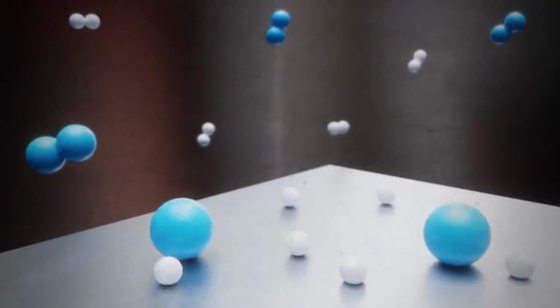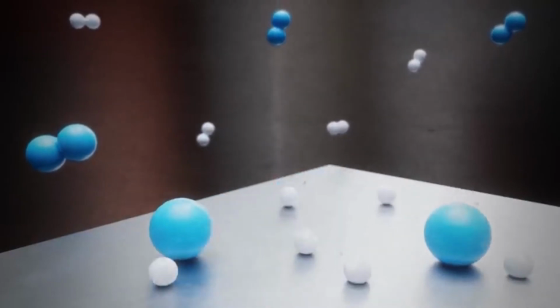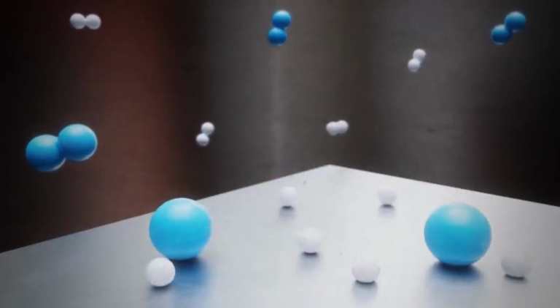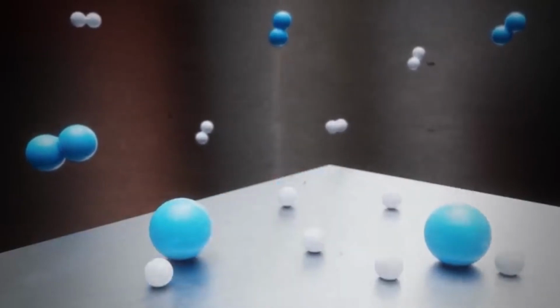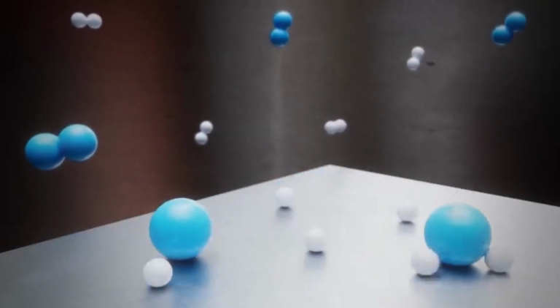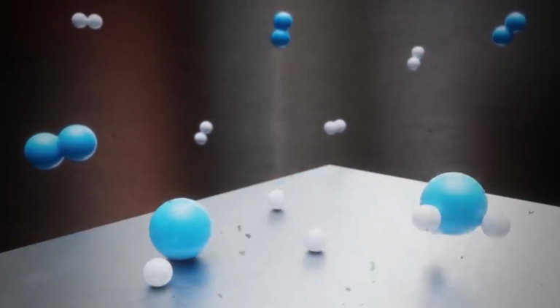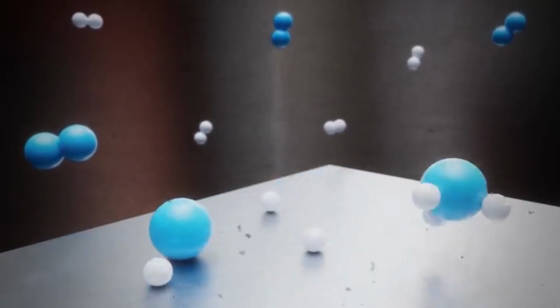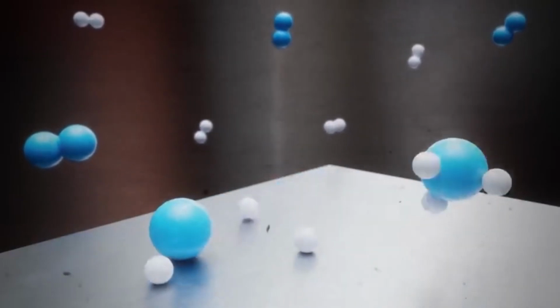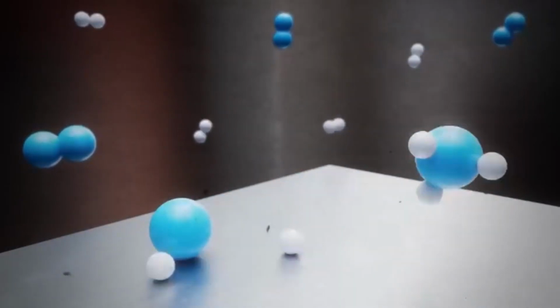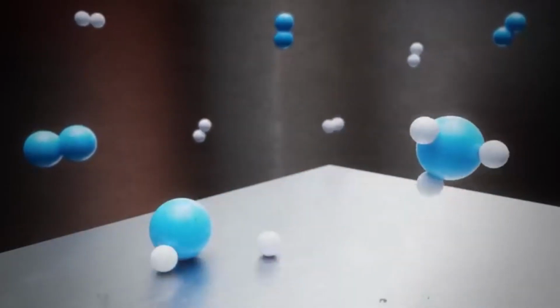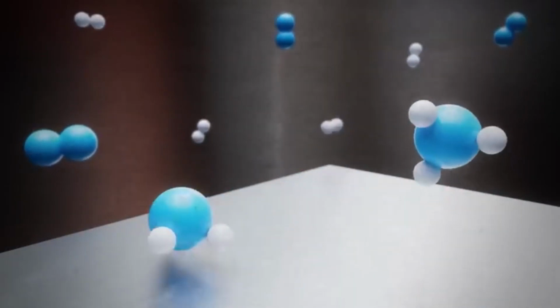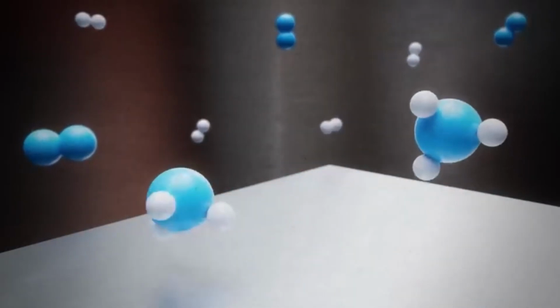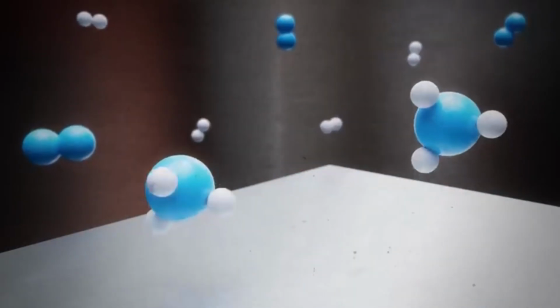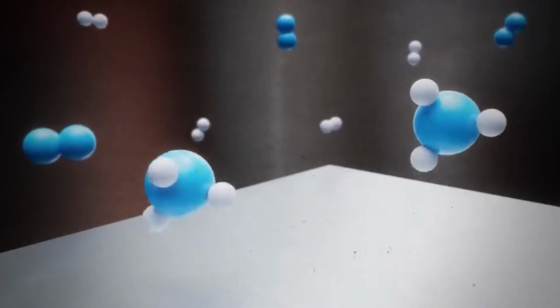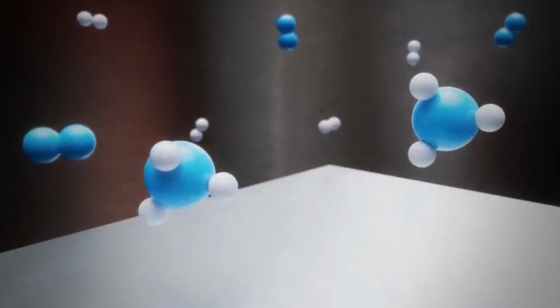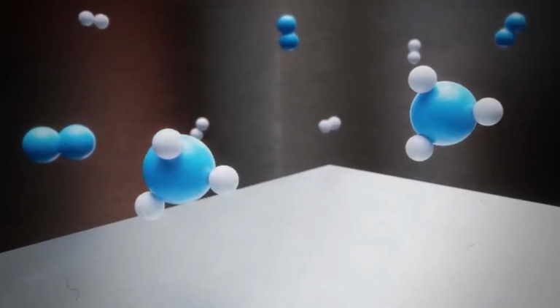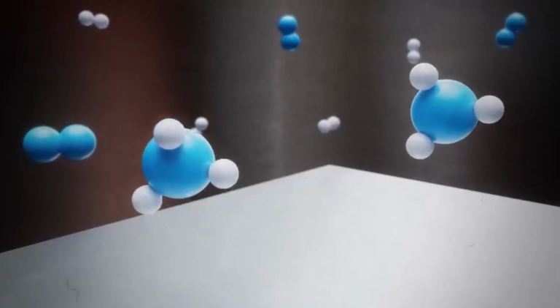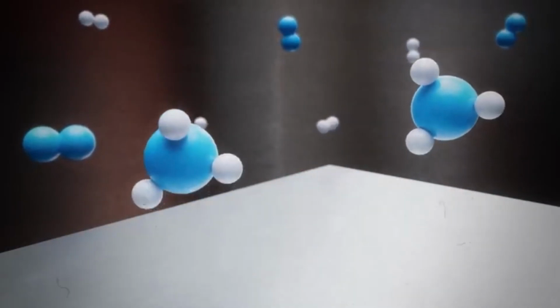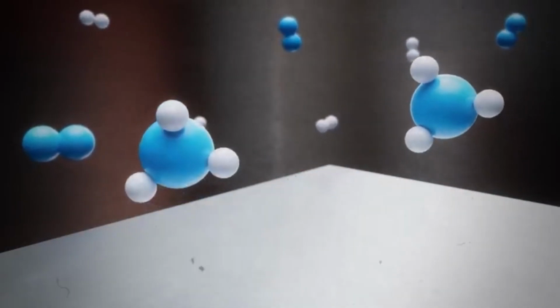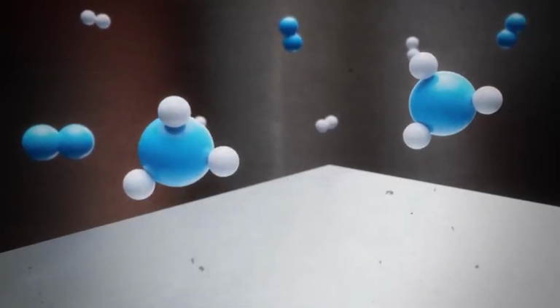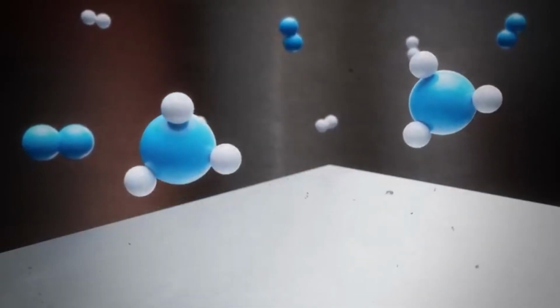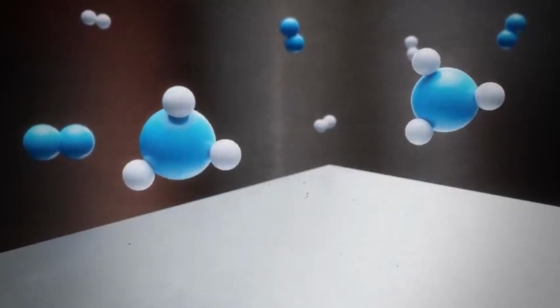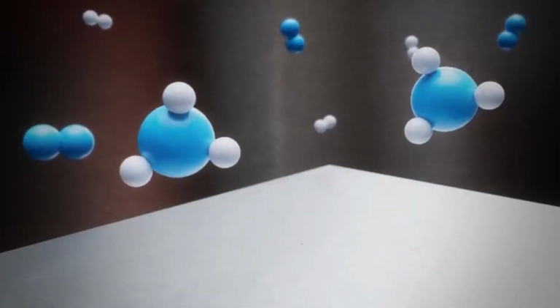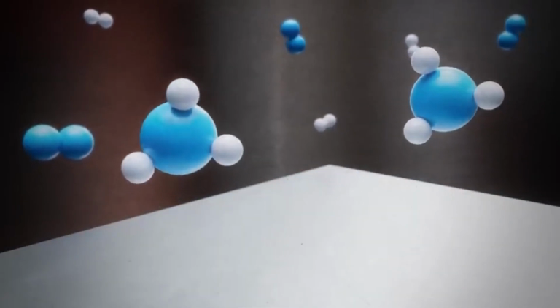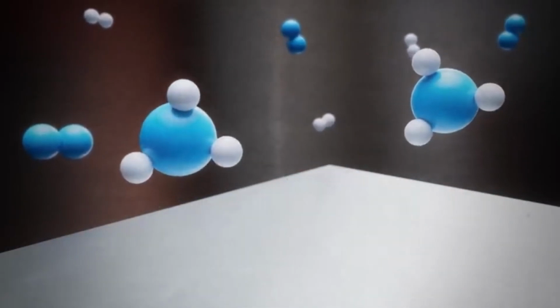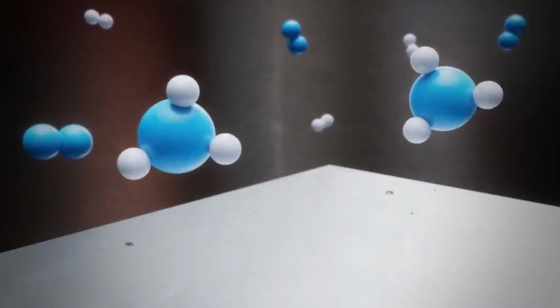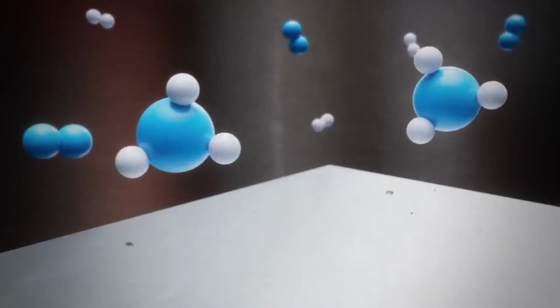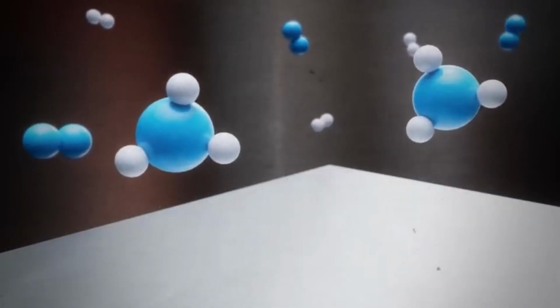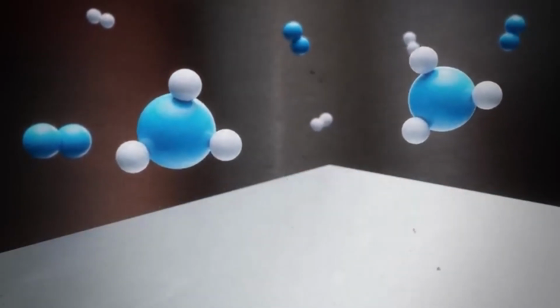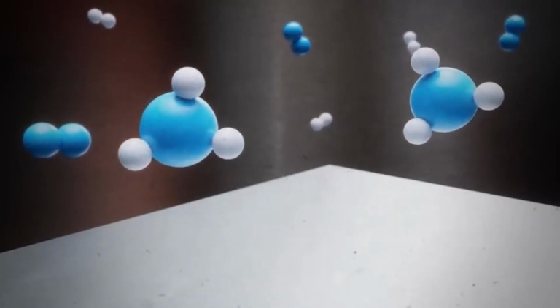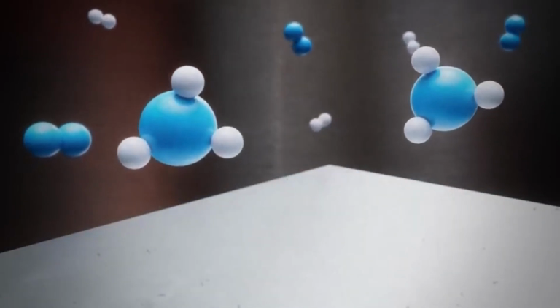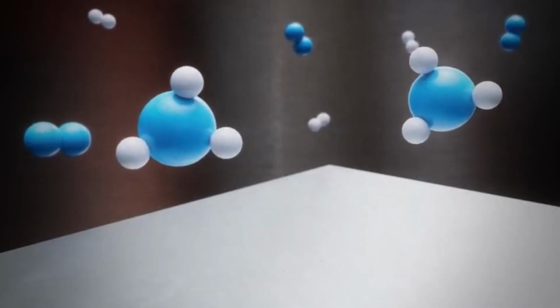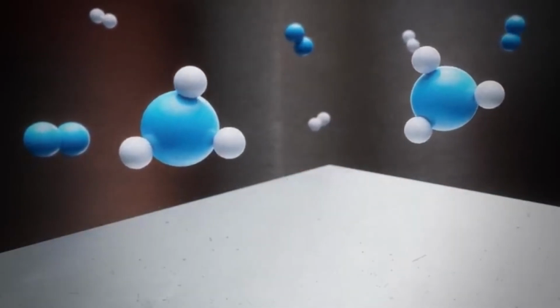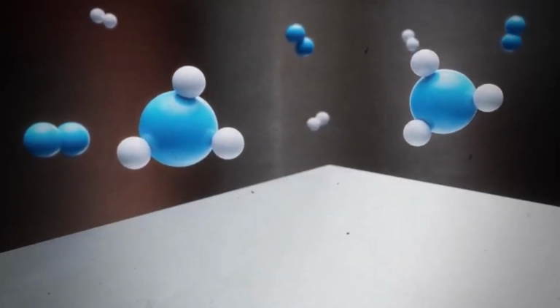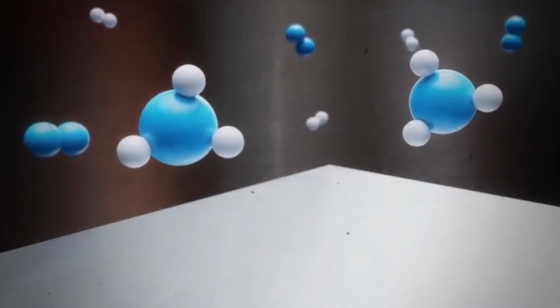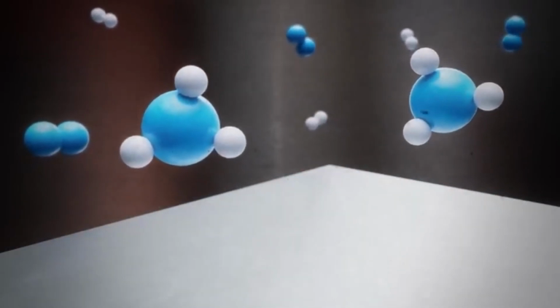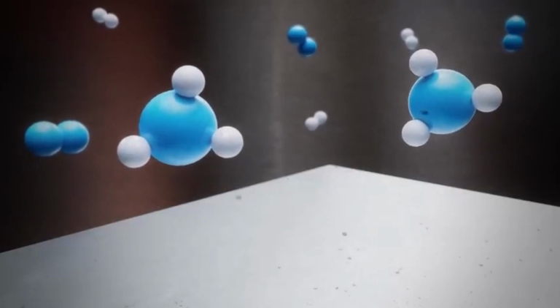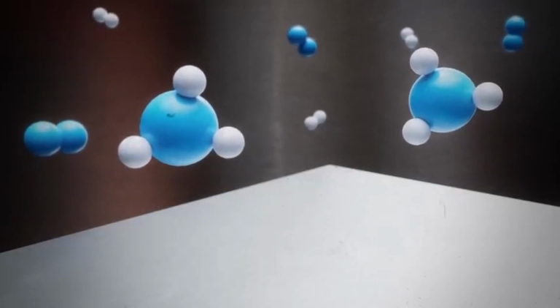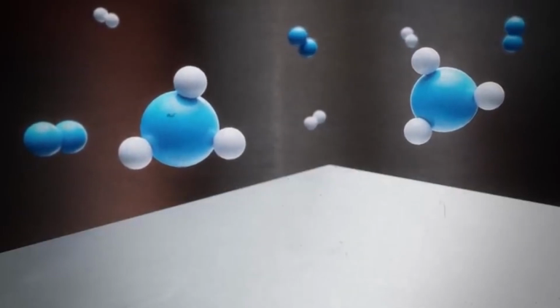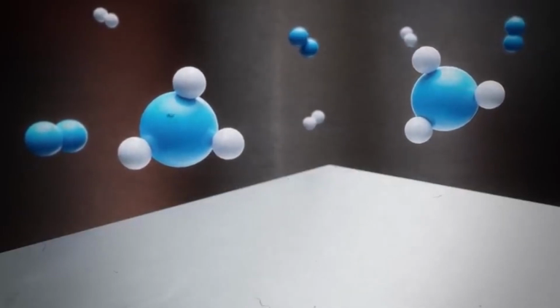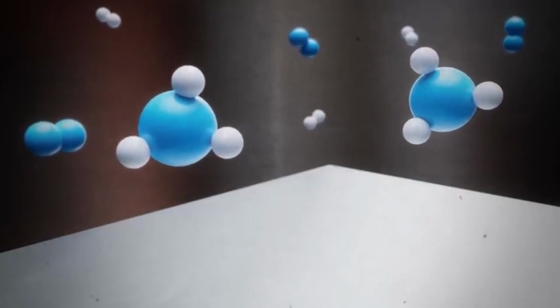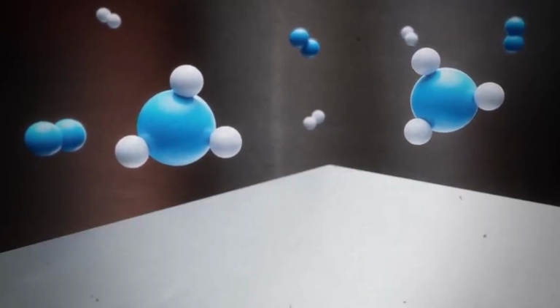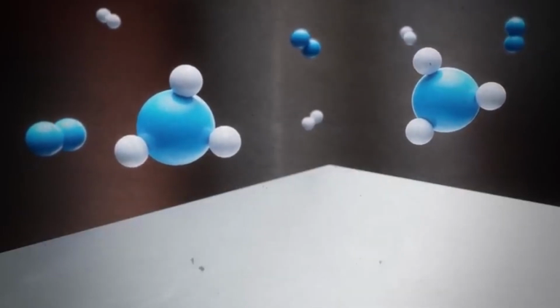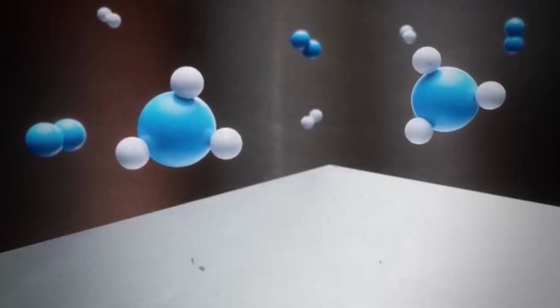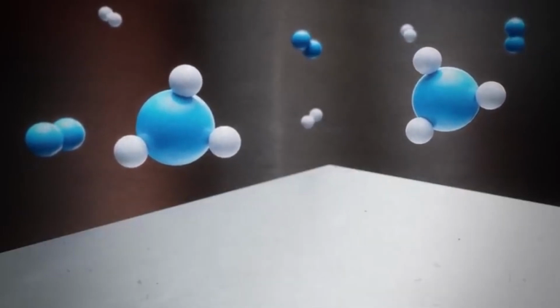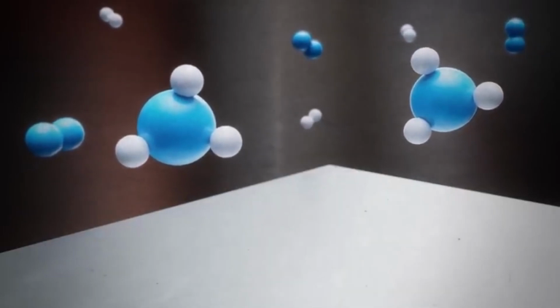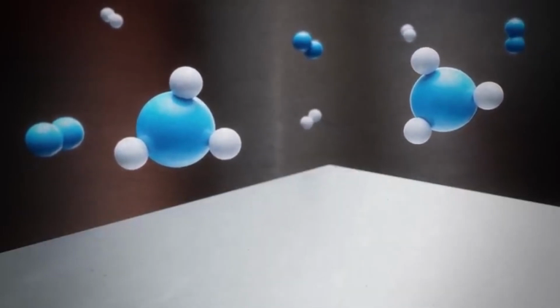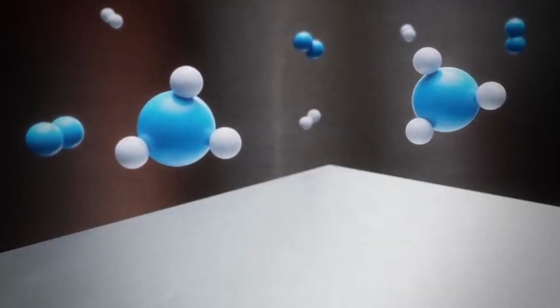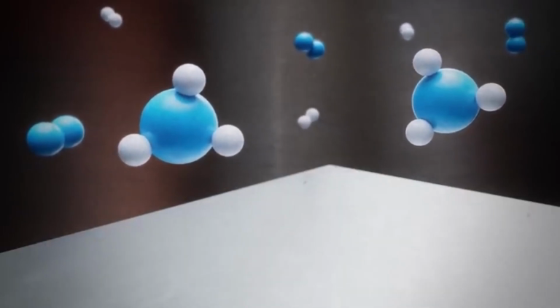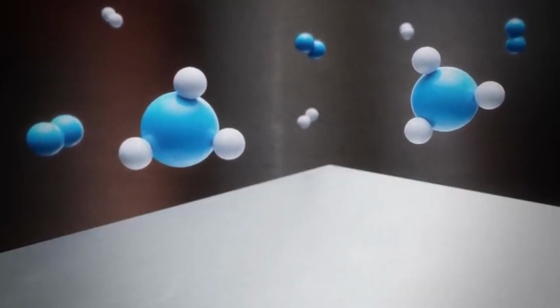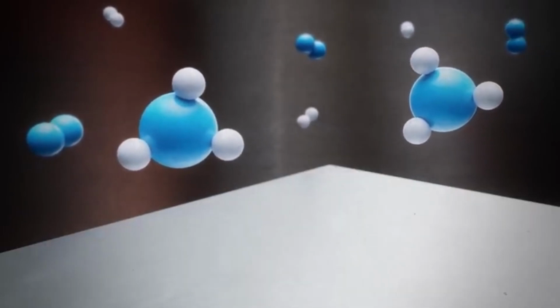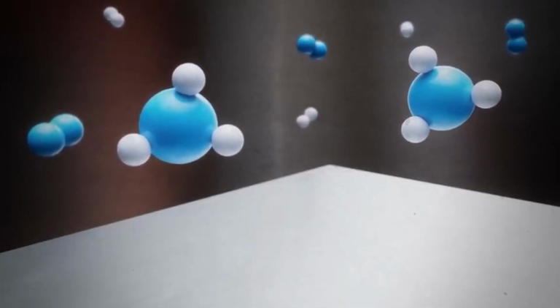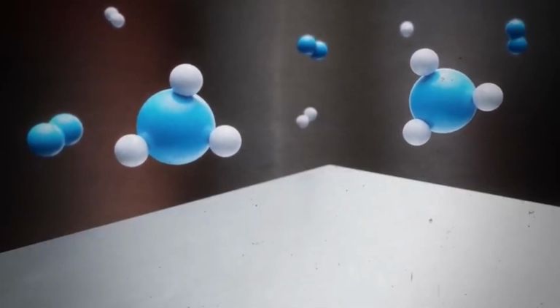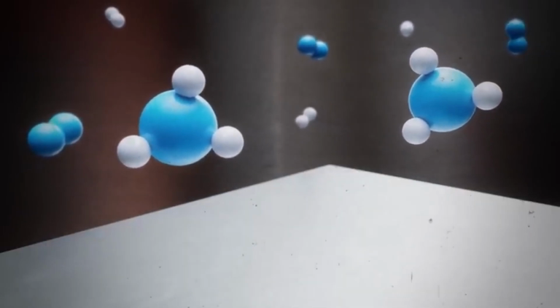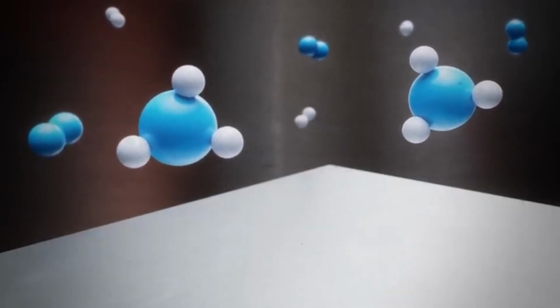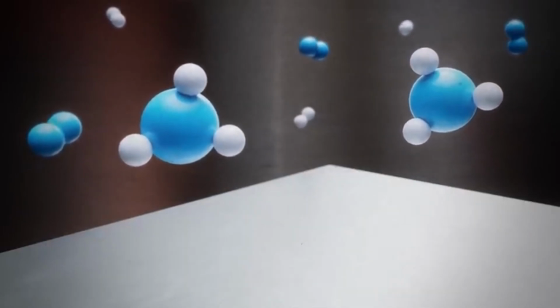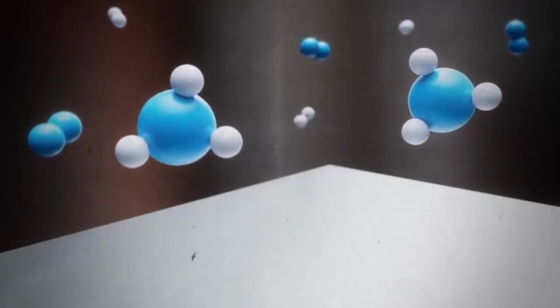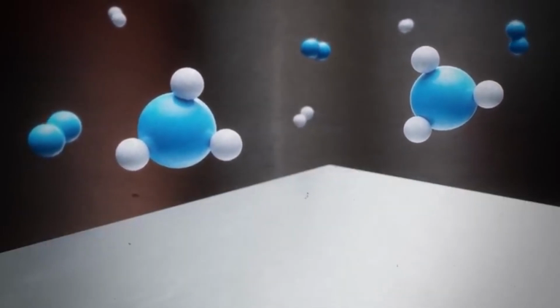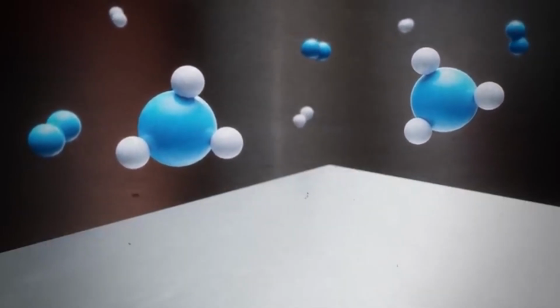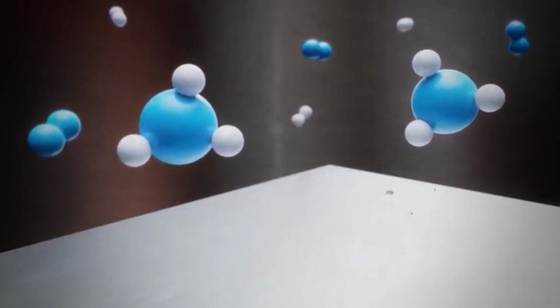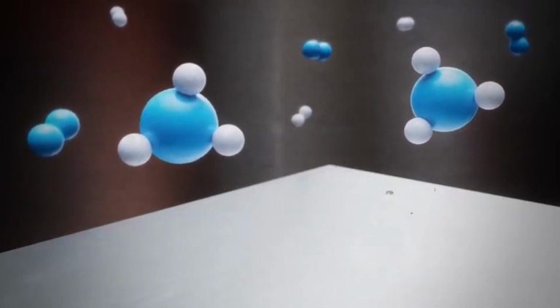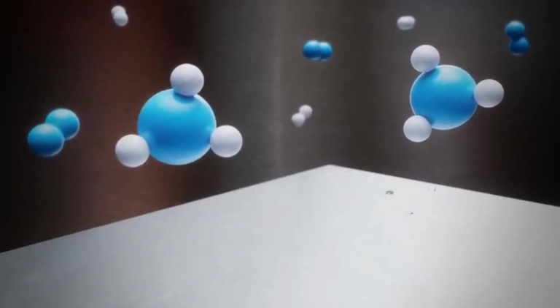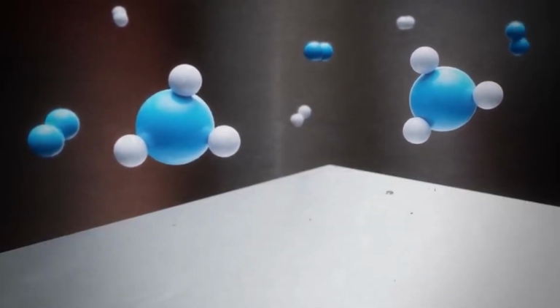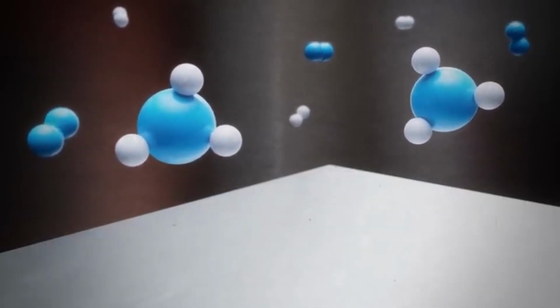Nitrogen reacted with hydrogen. Of the total gas mixture, 6% turned into ammonia.